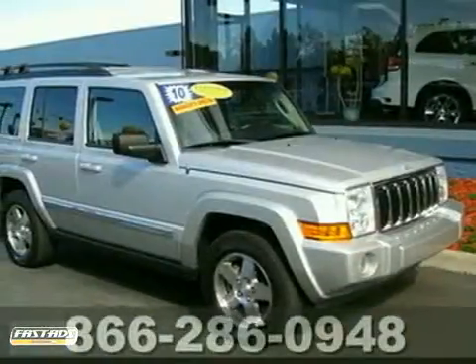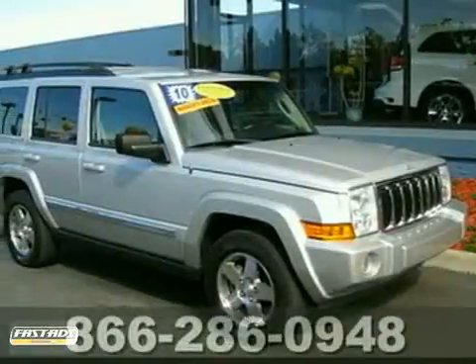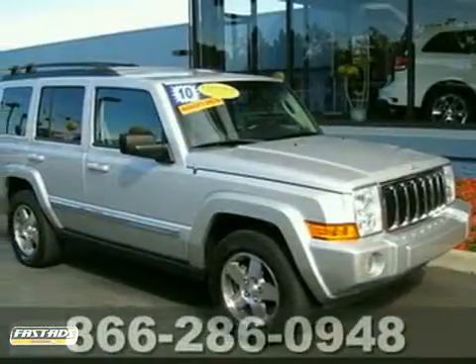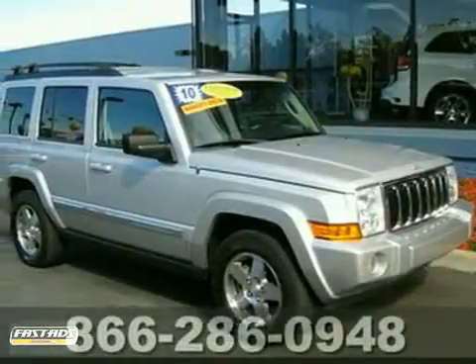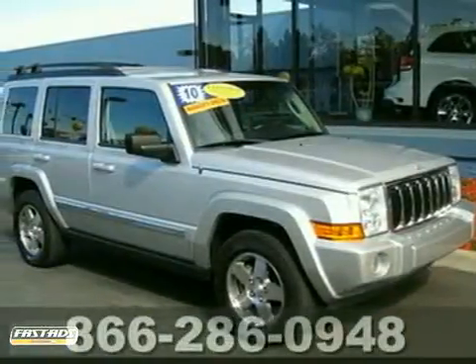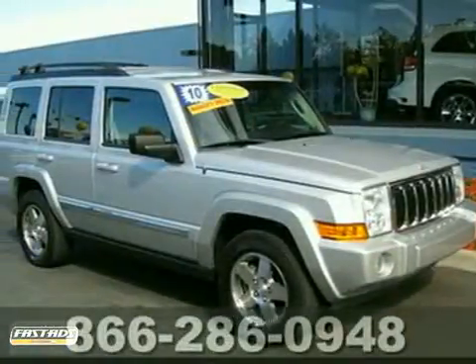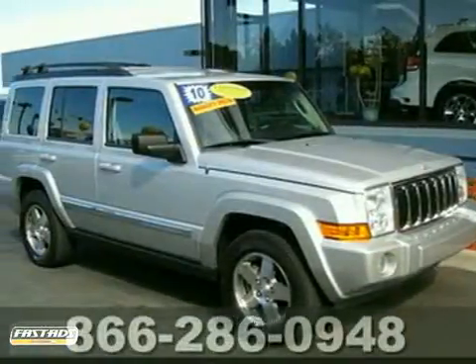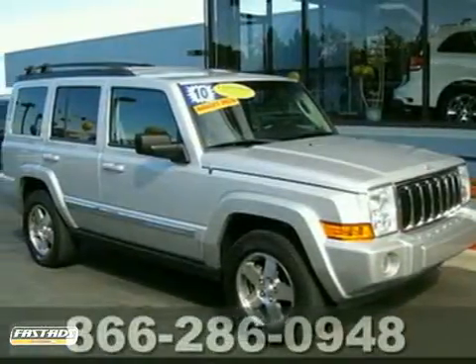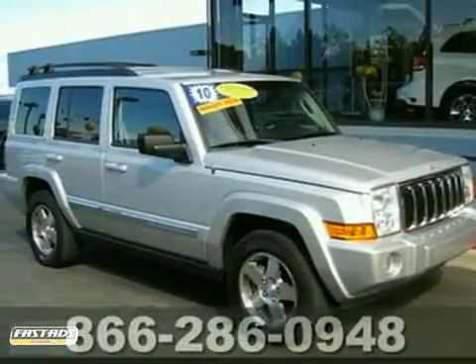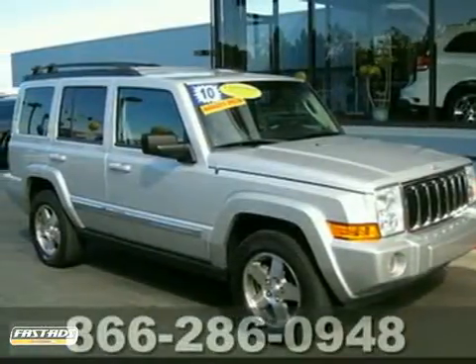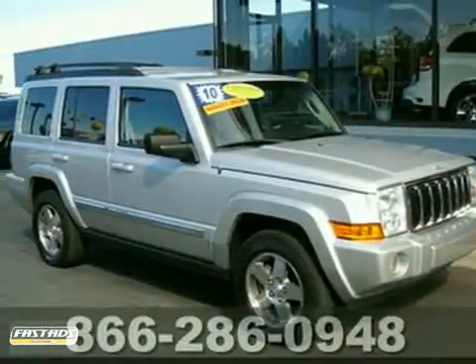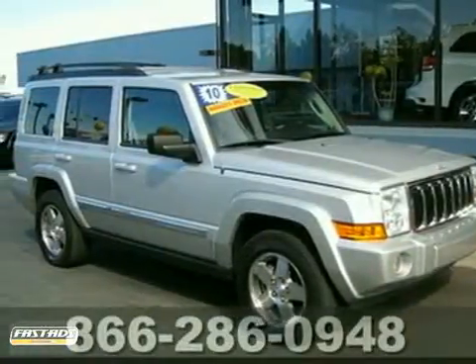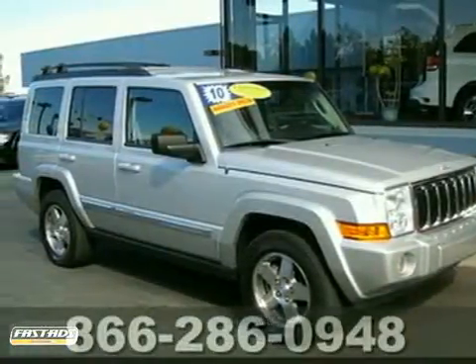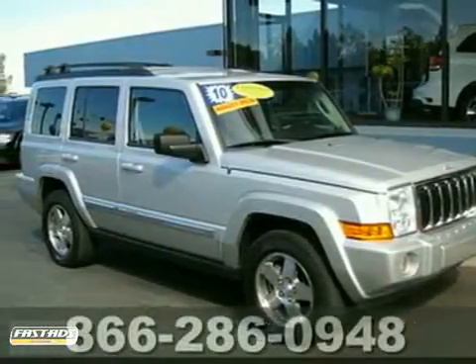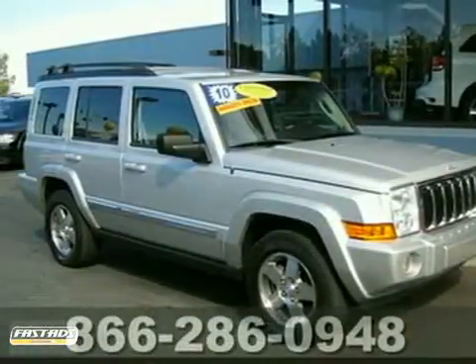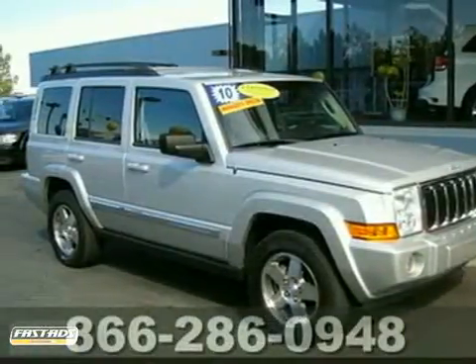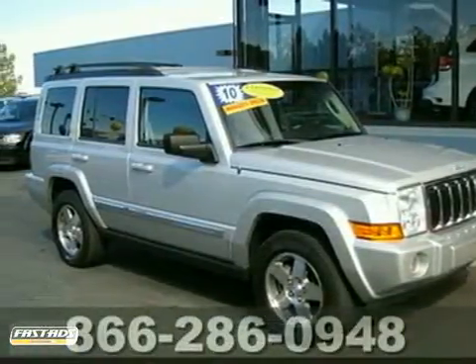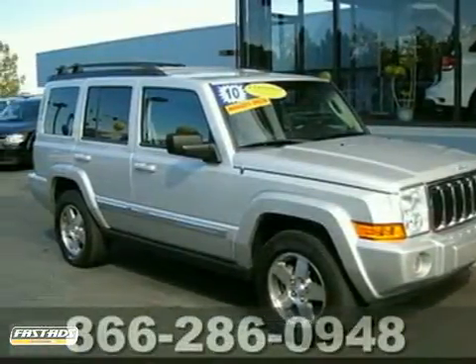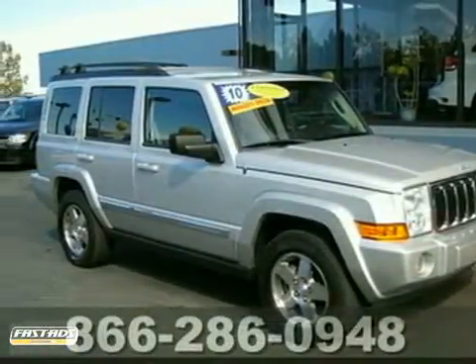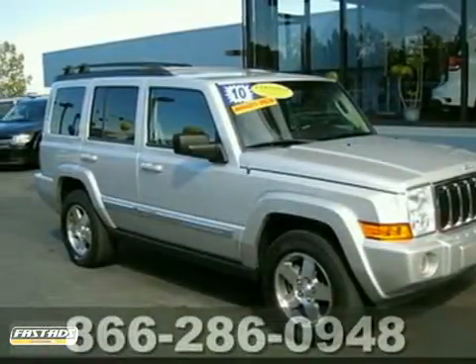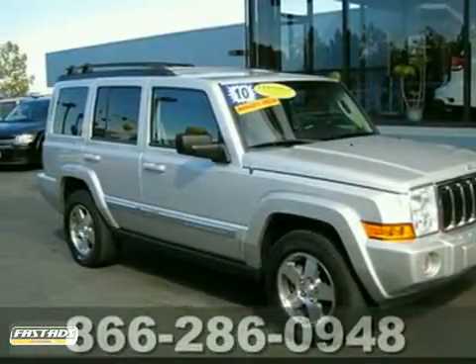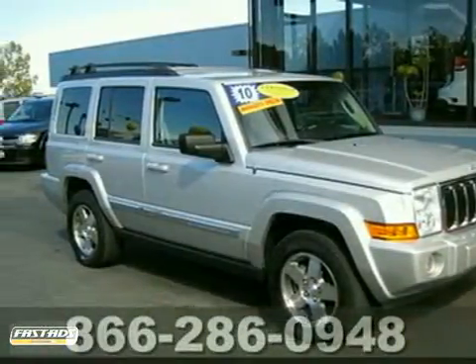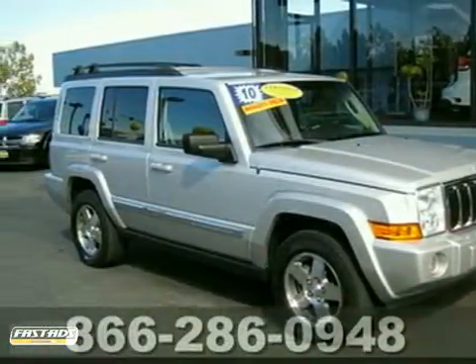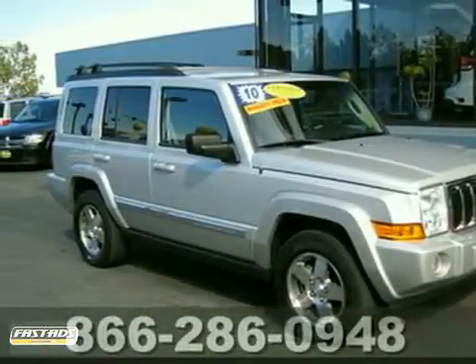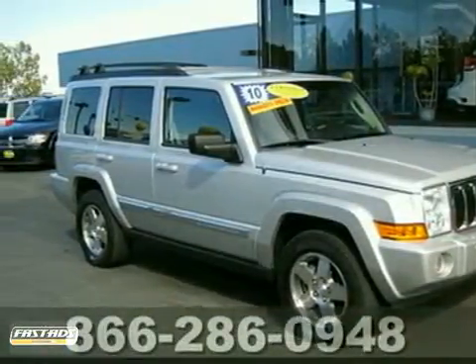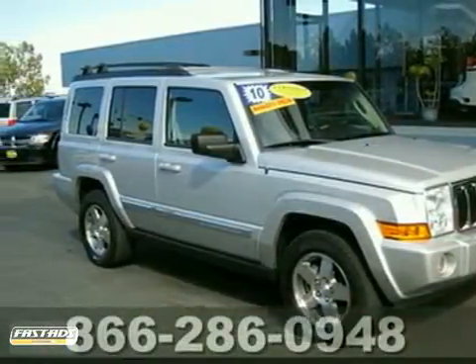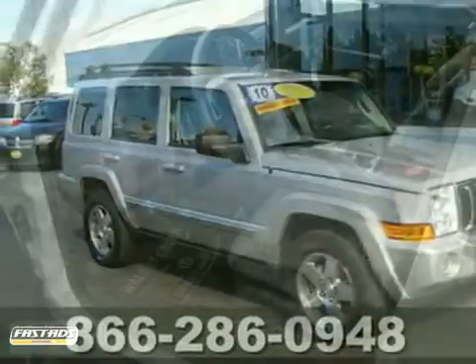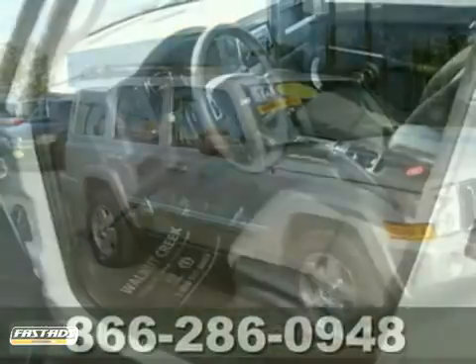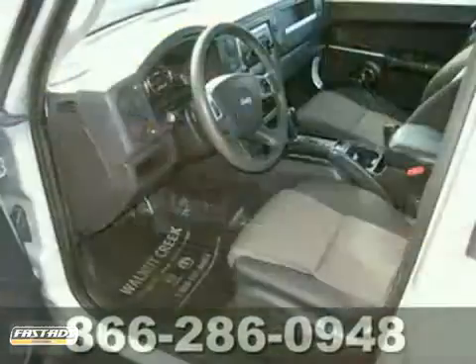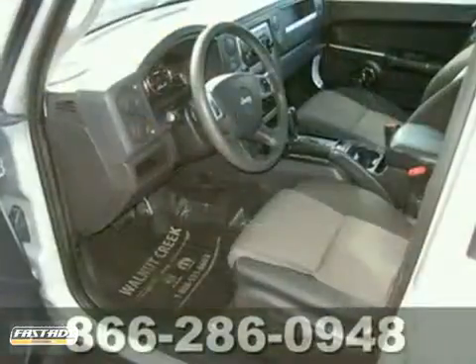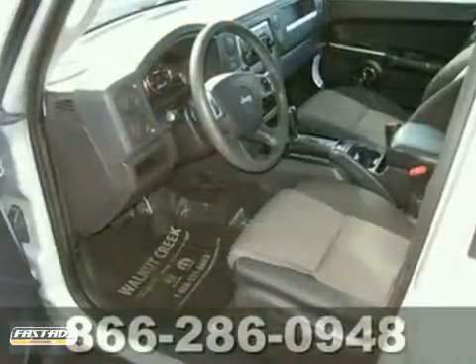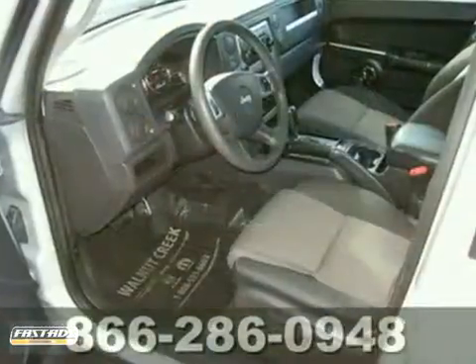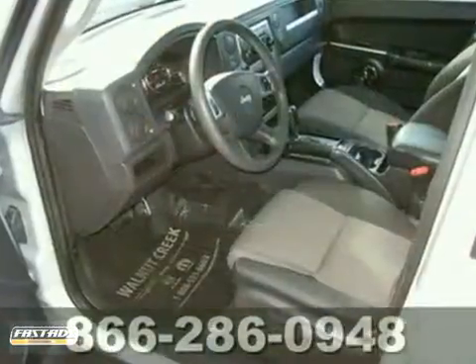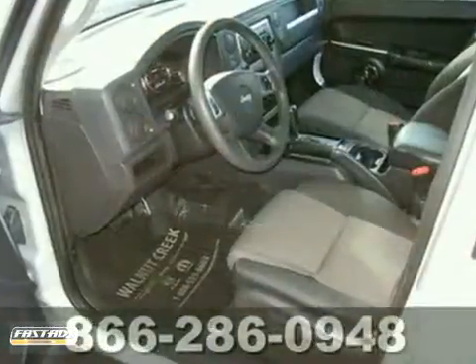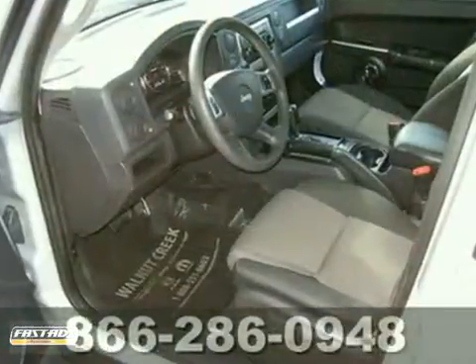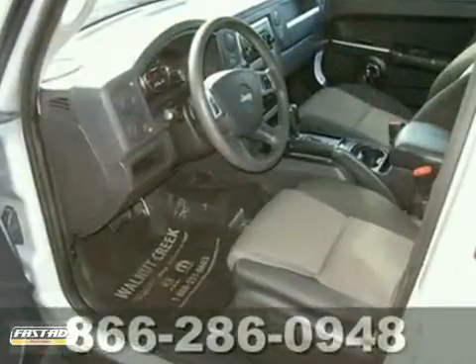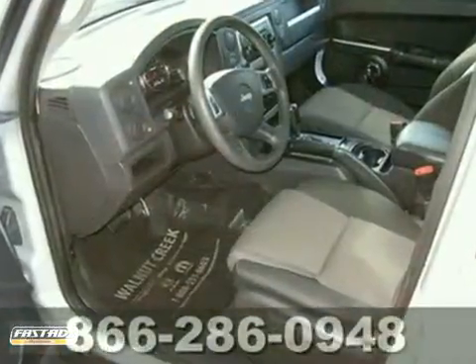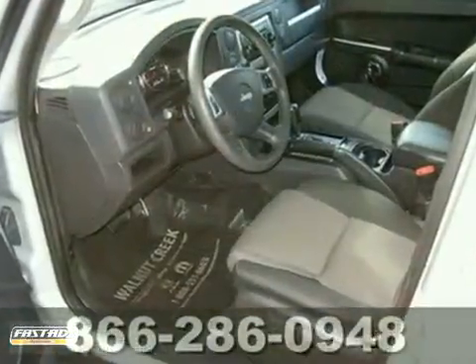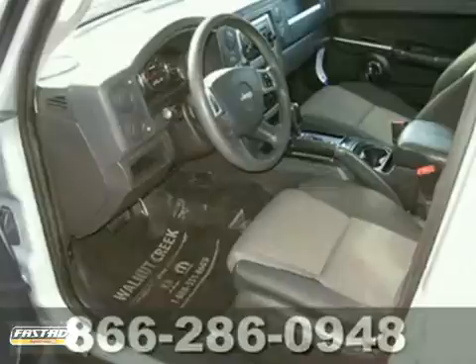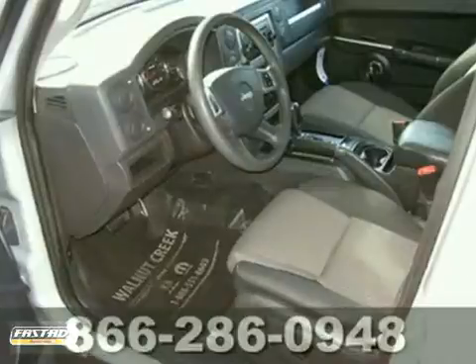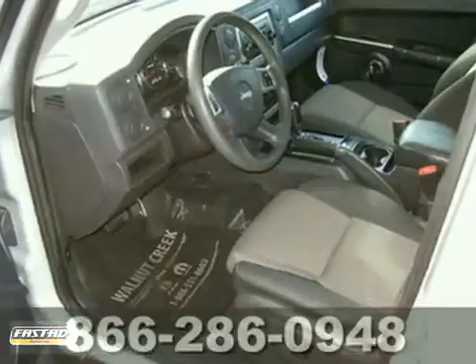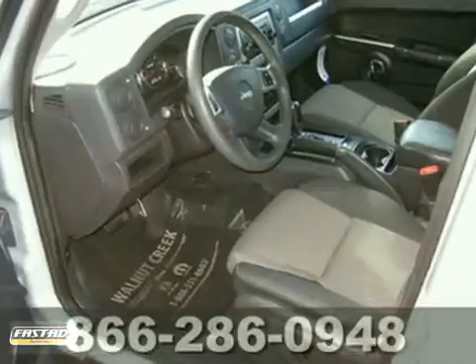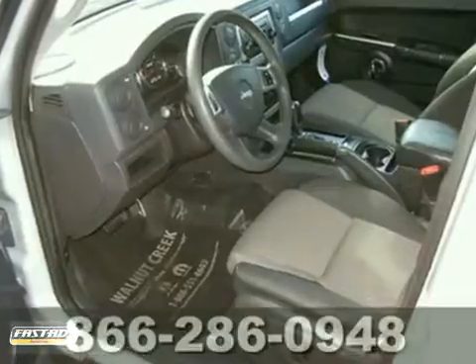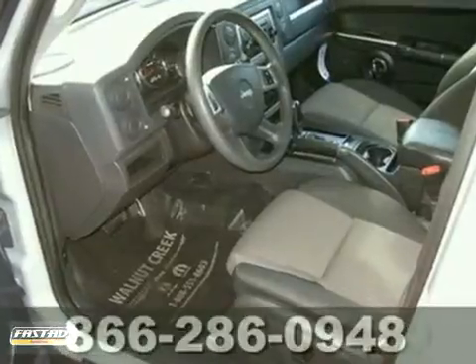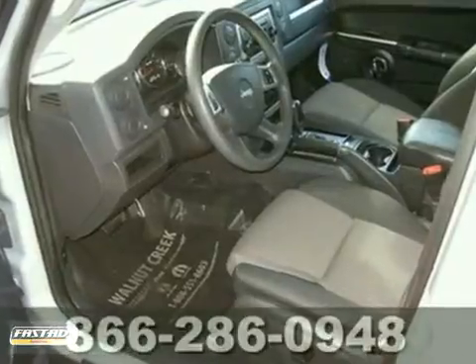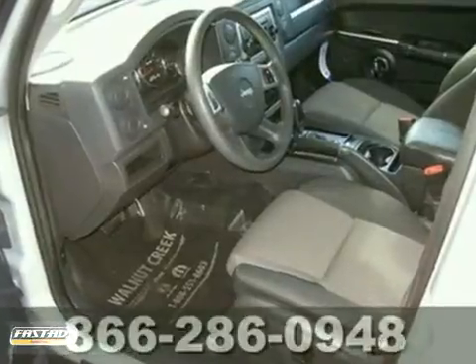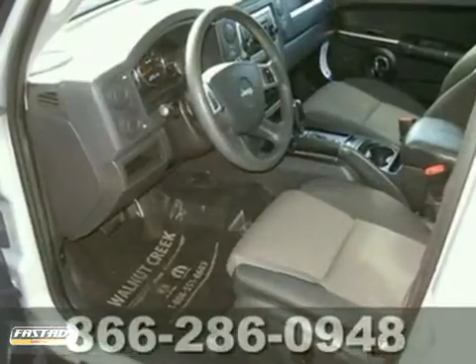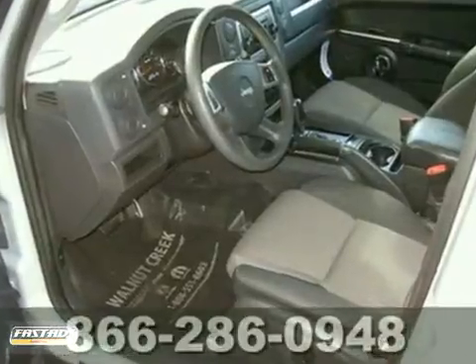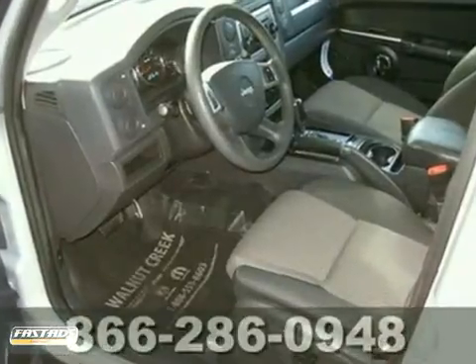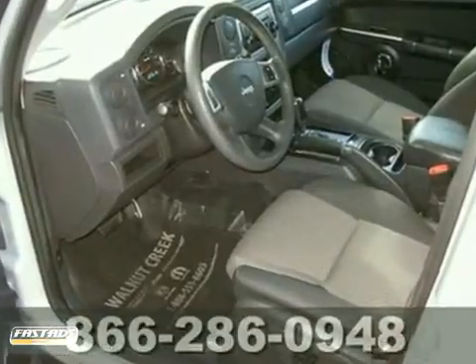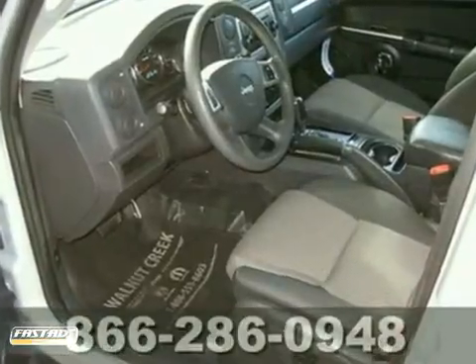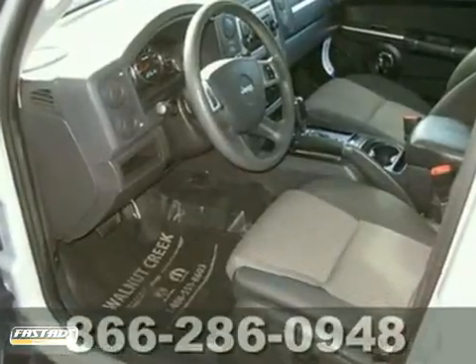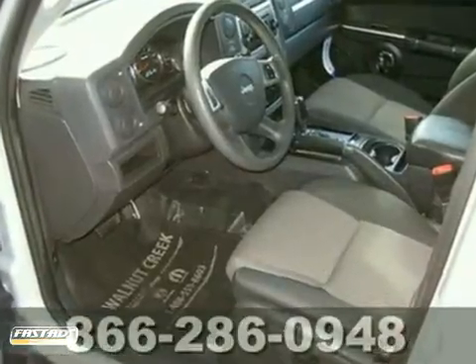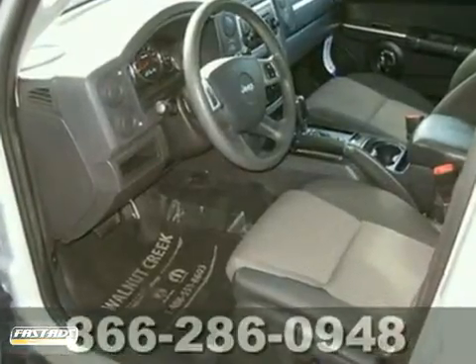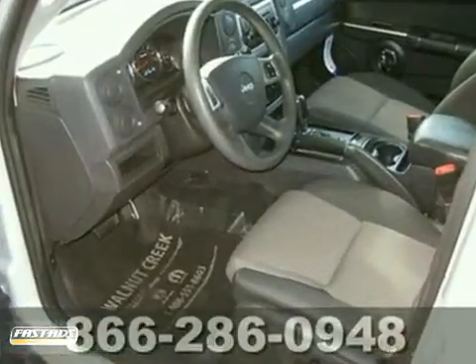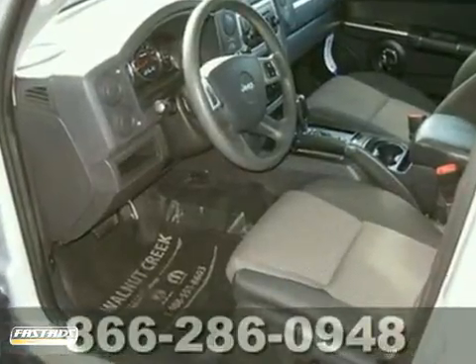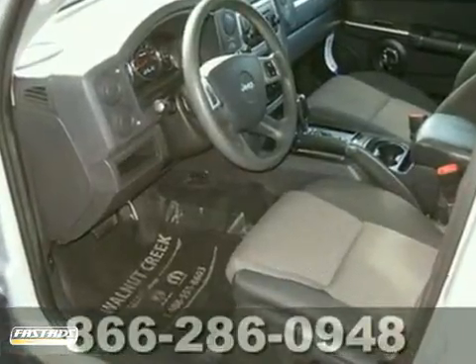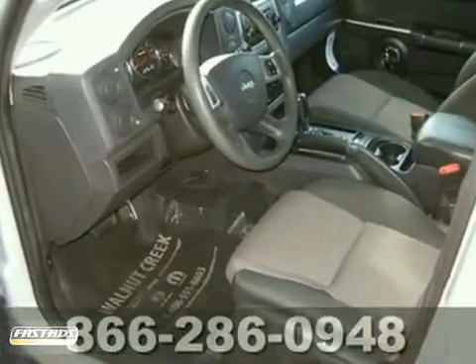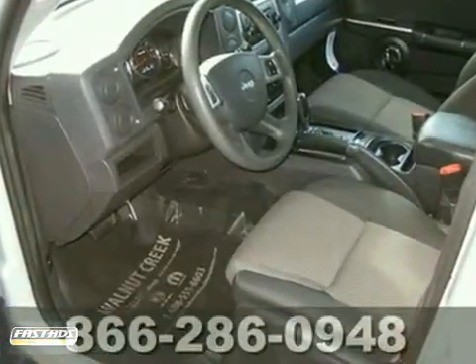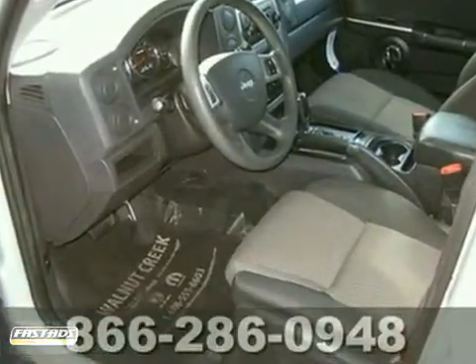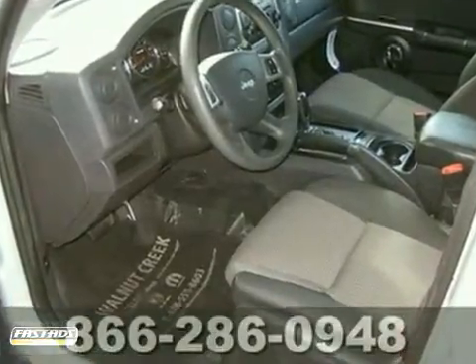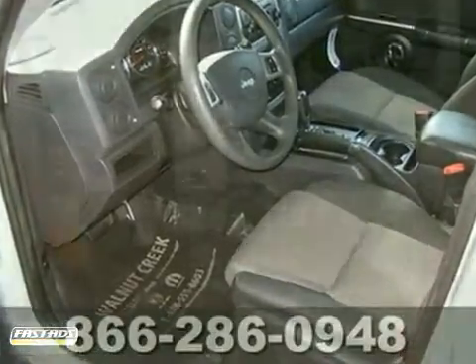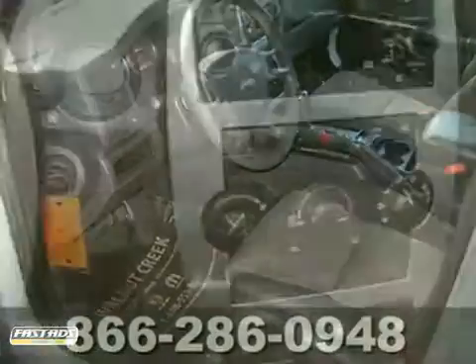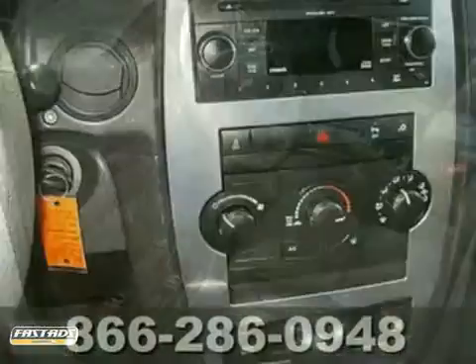Ask for Steve or JJ in the Internet Department for the best price on this beautiful and certified 2010 Jeep Commander.